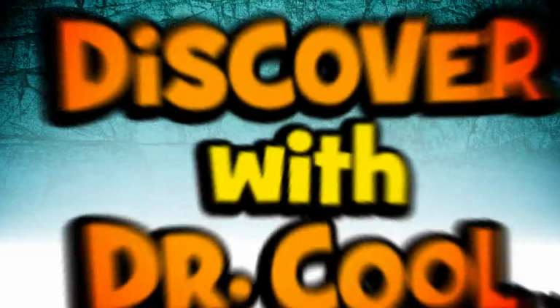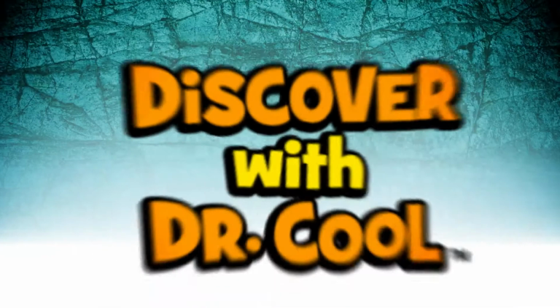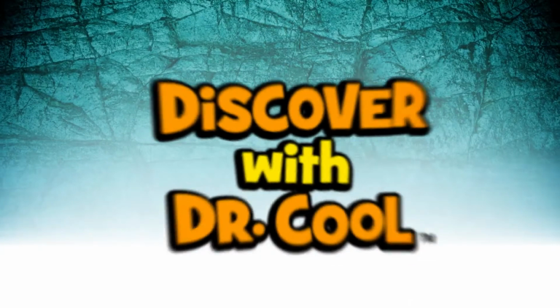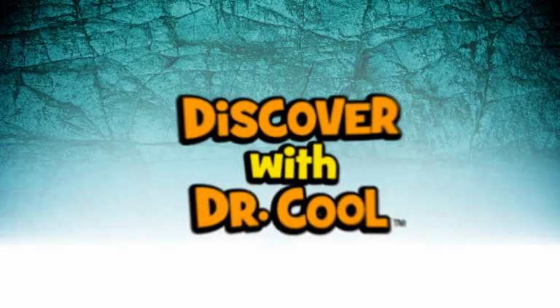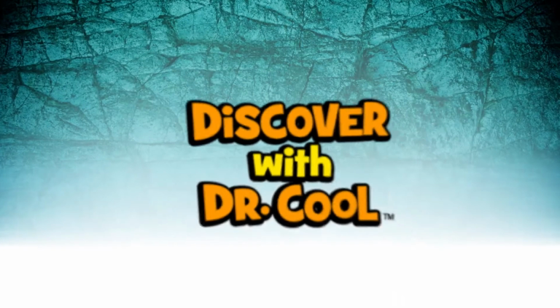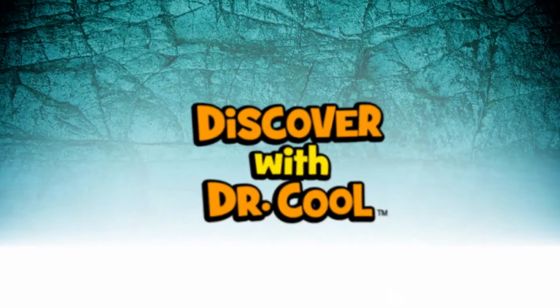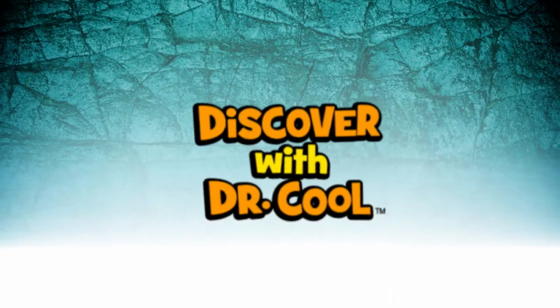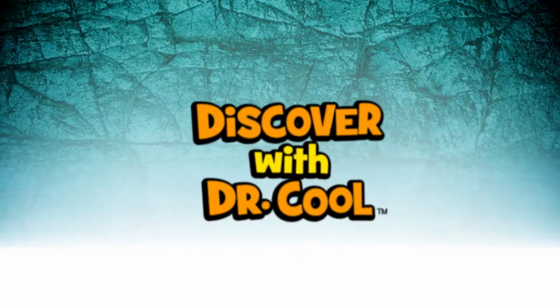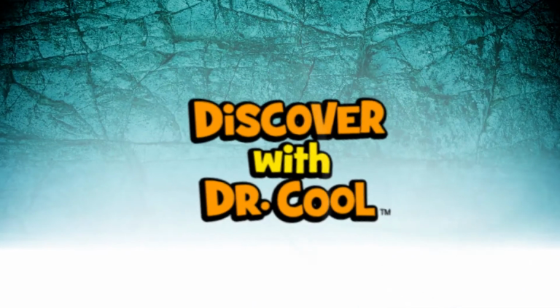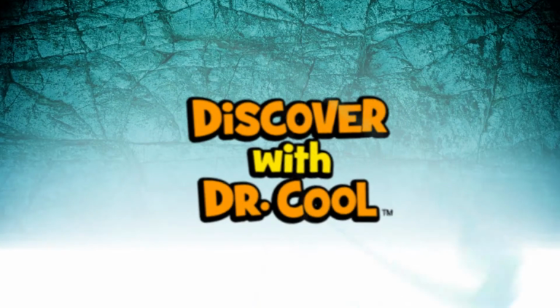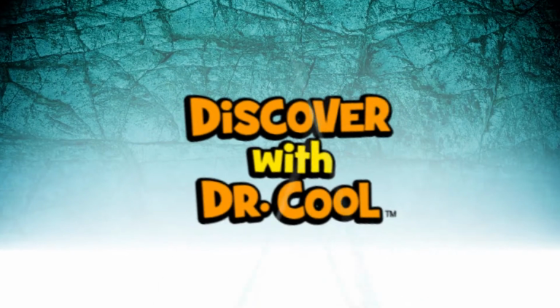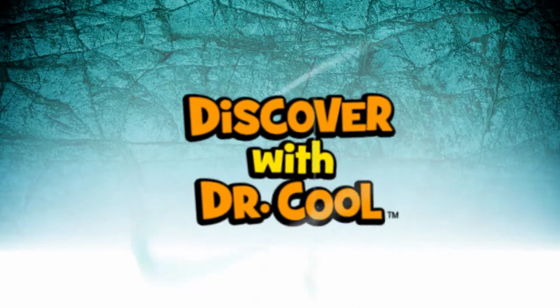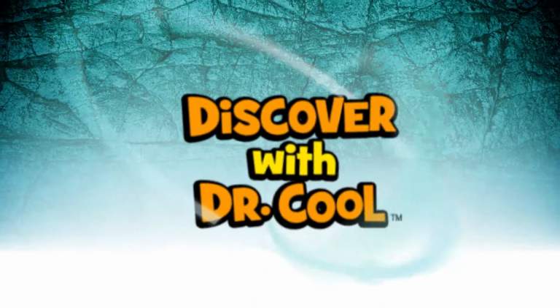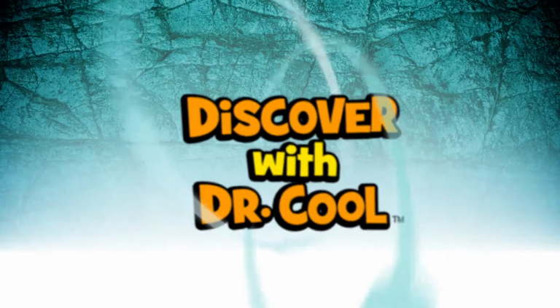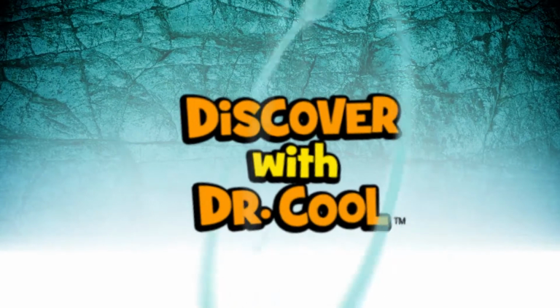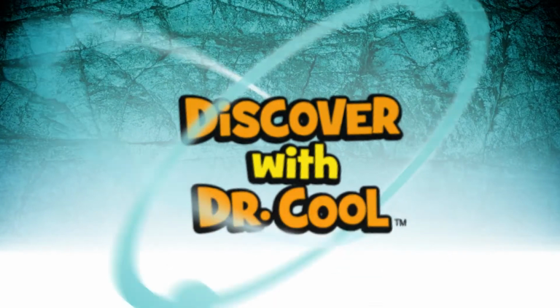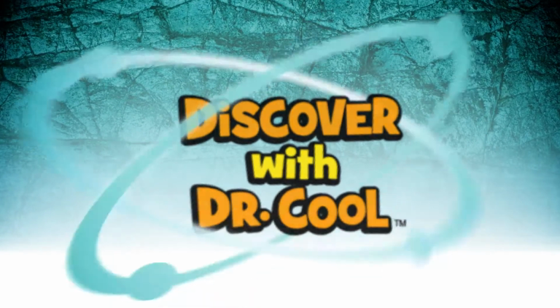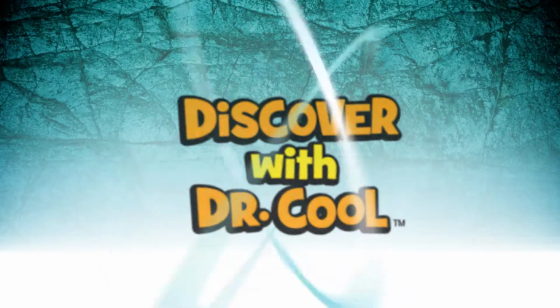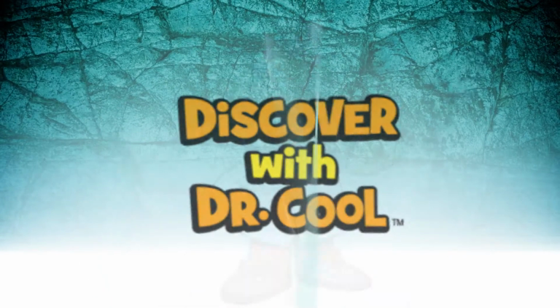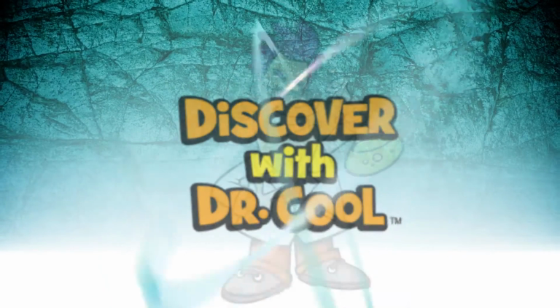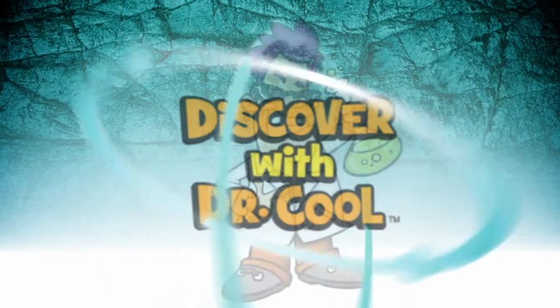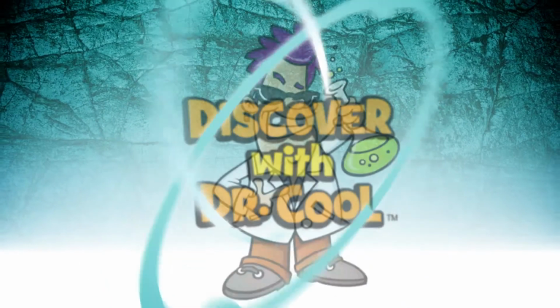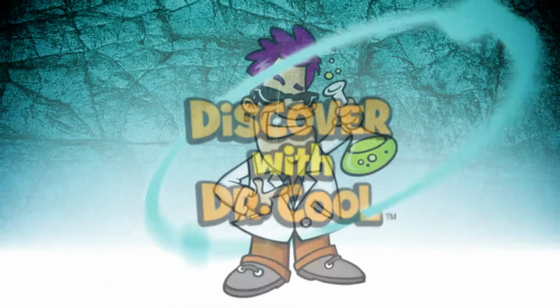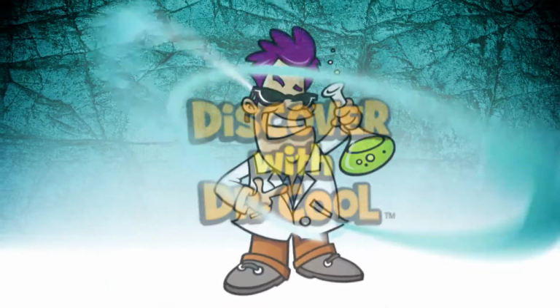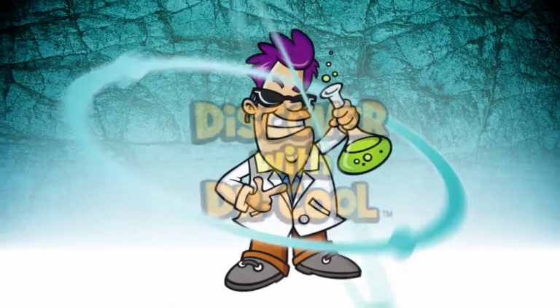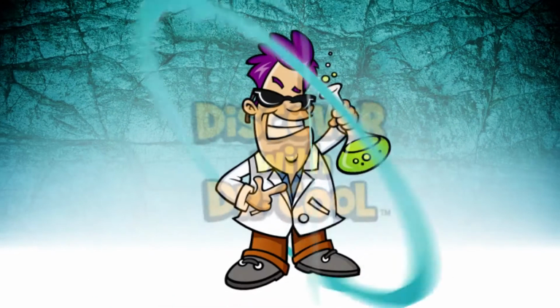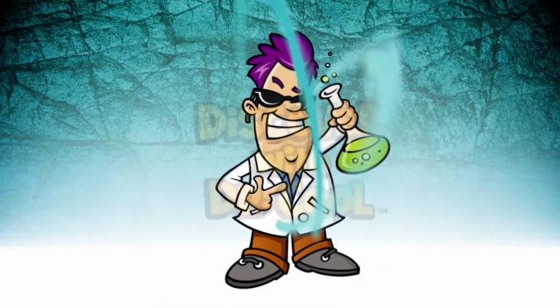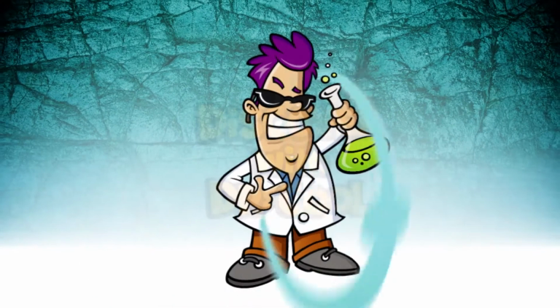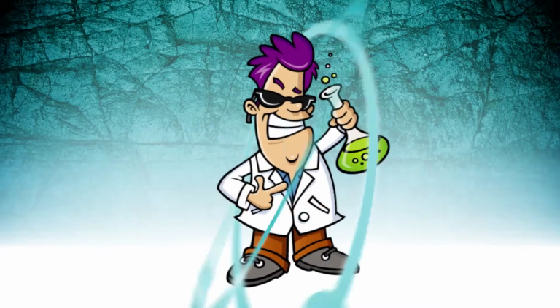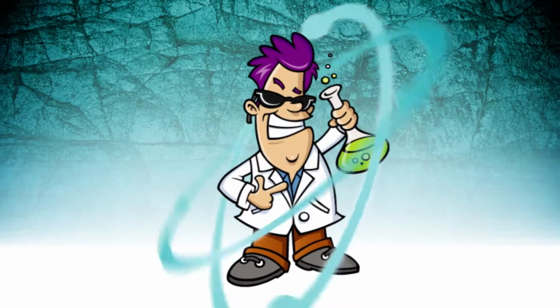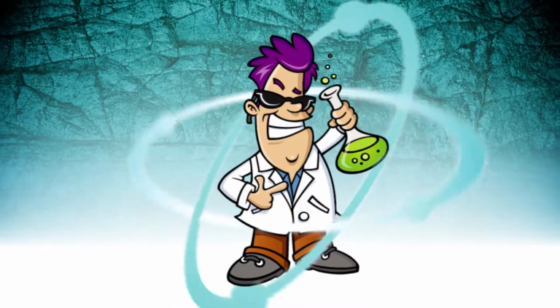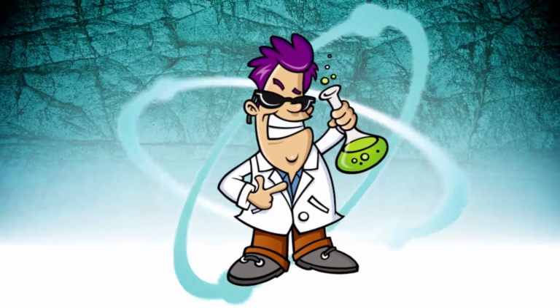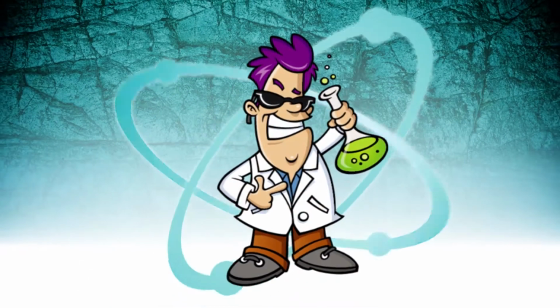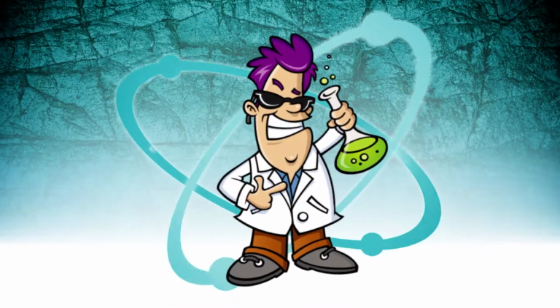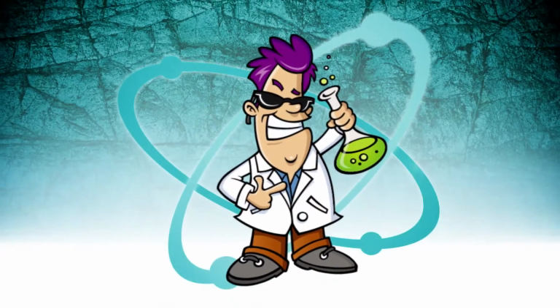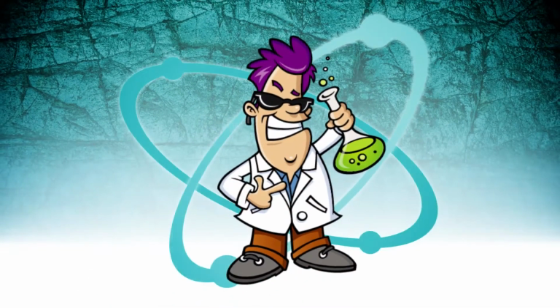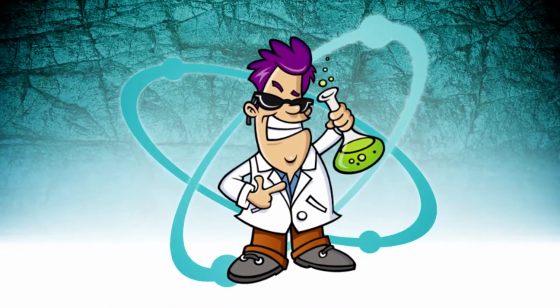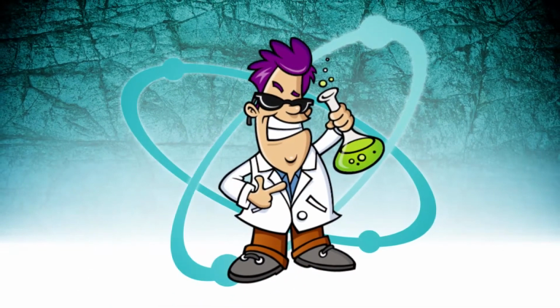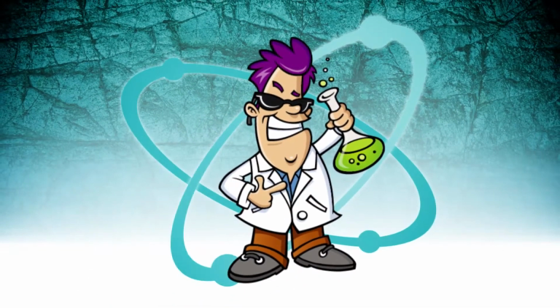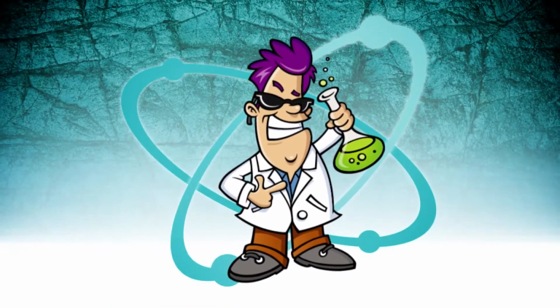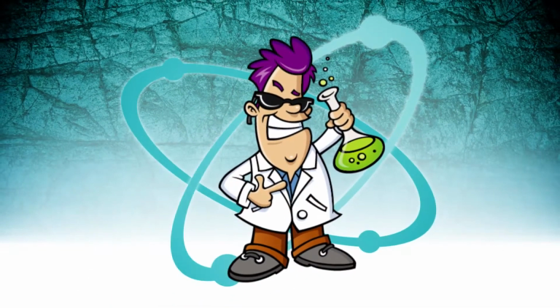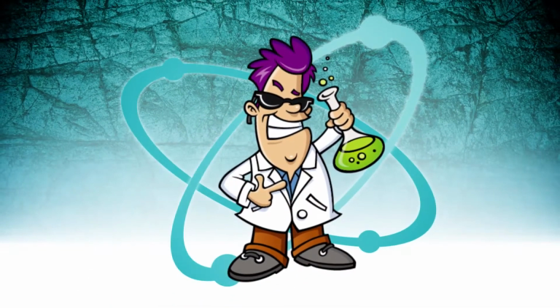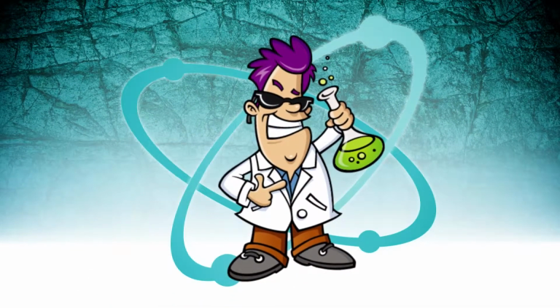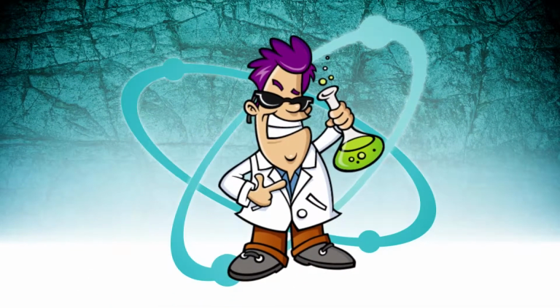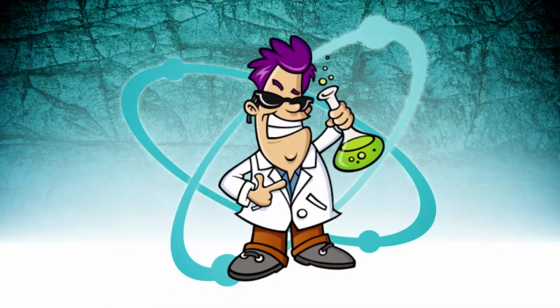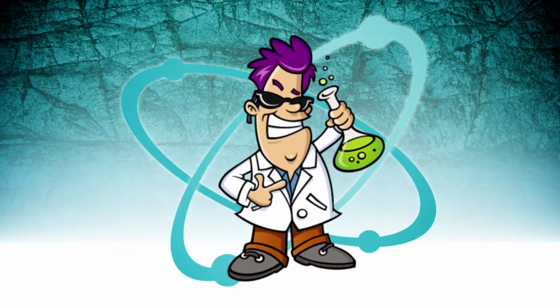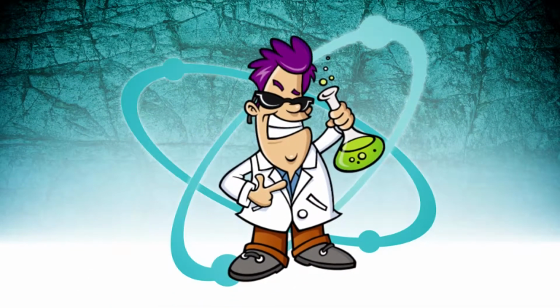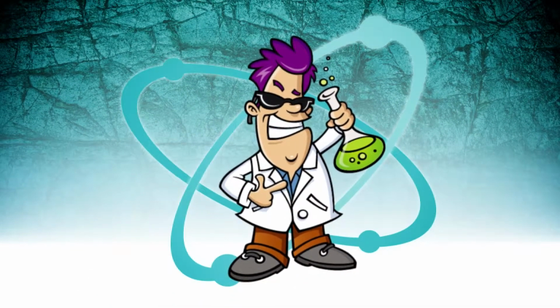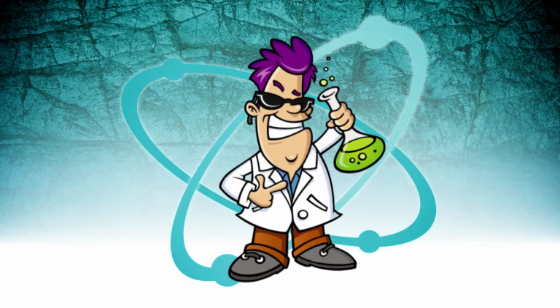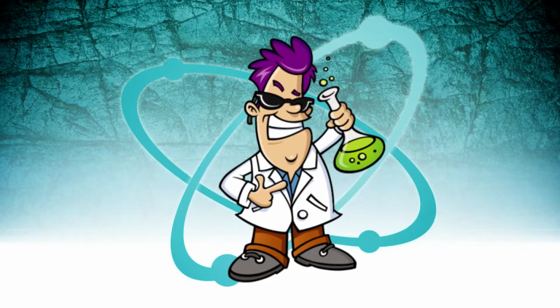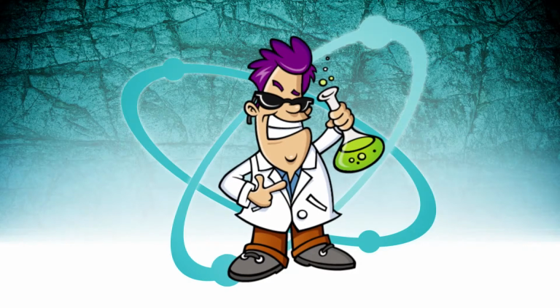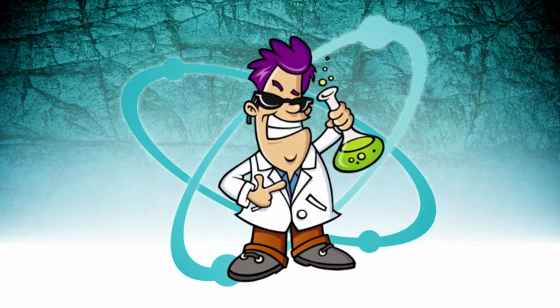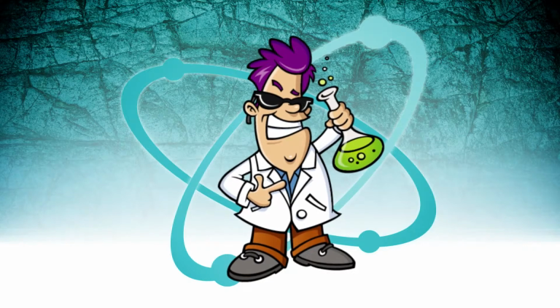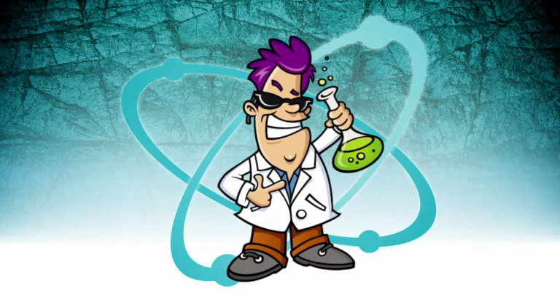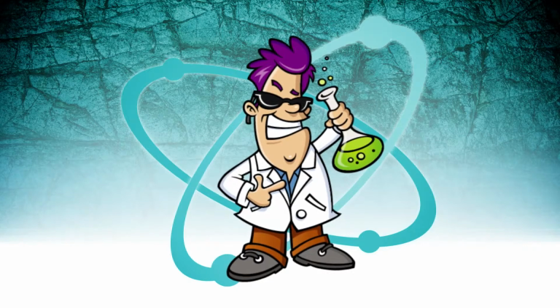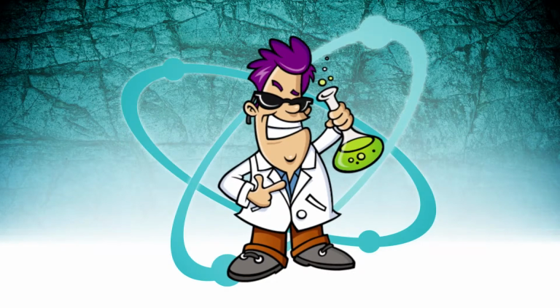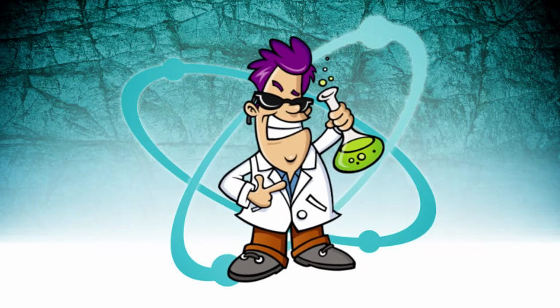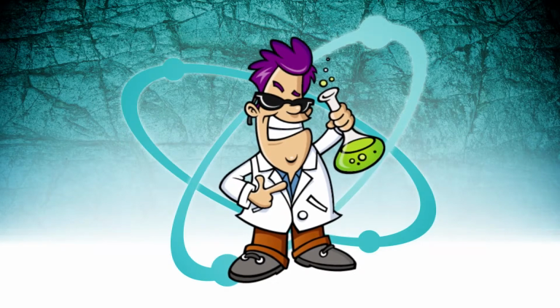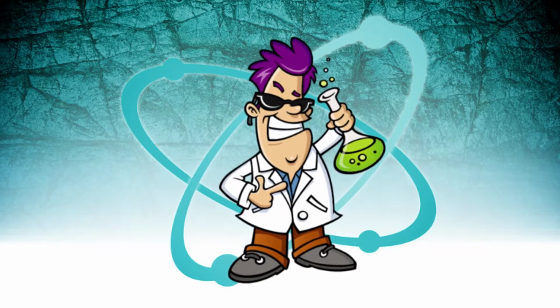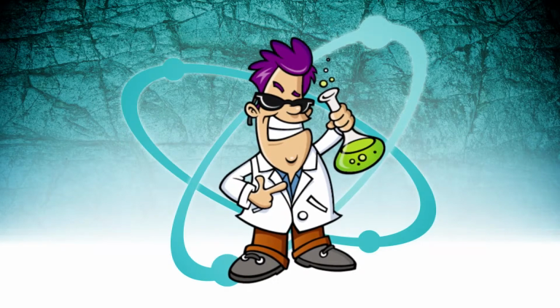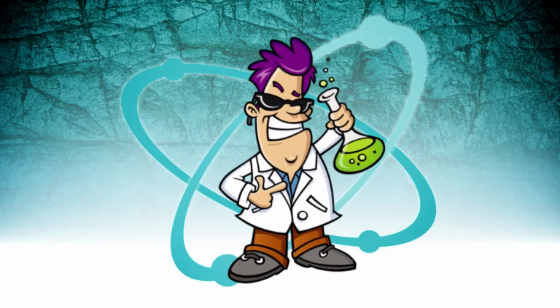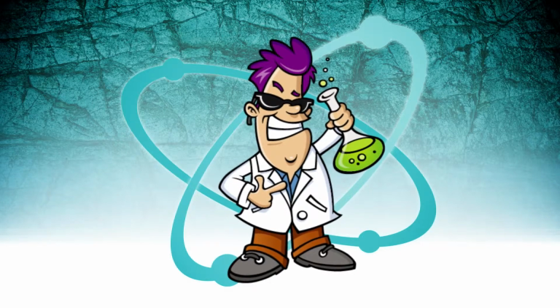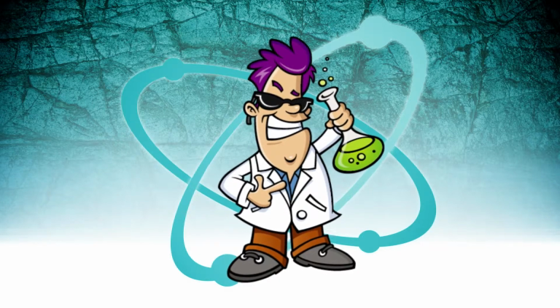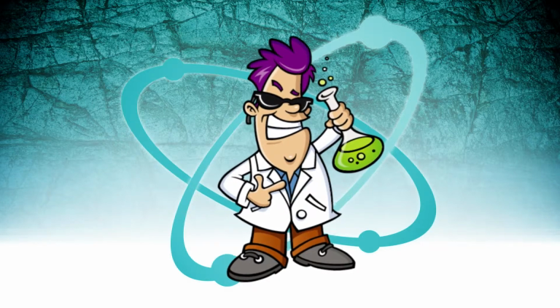Hello, my name is Dr. Cool. I'm a scientist and a treasure hunter. I love glowing fluorescent minerals.